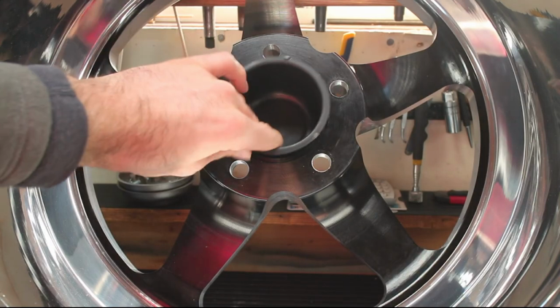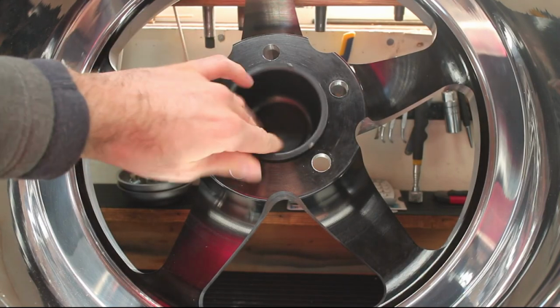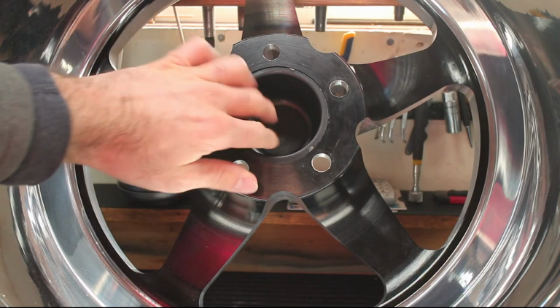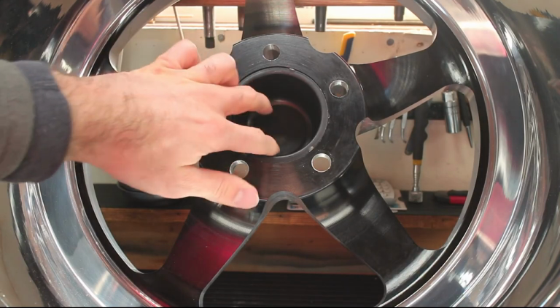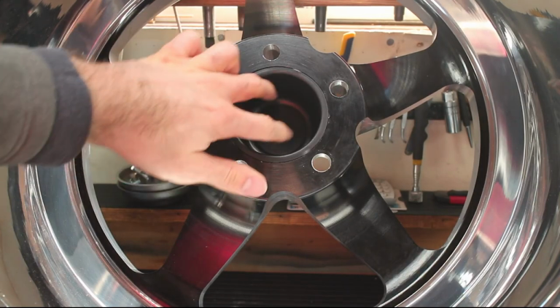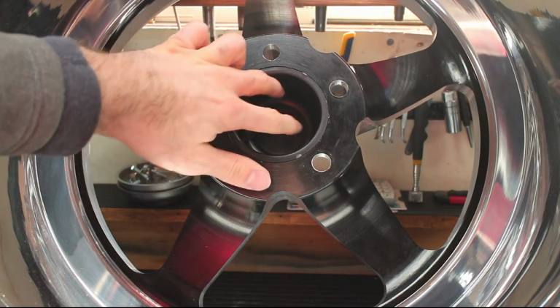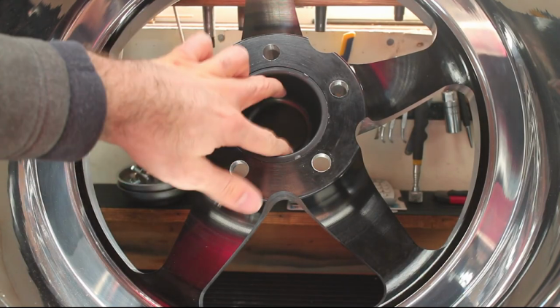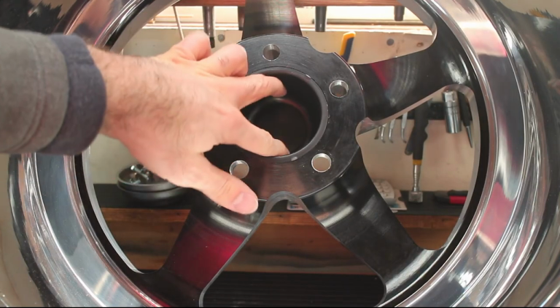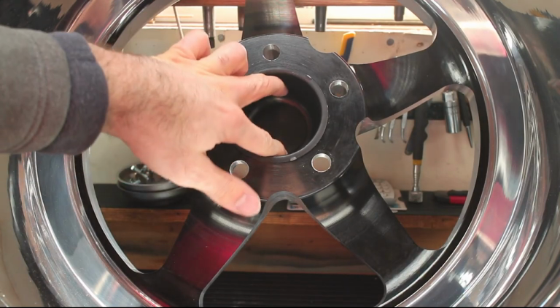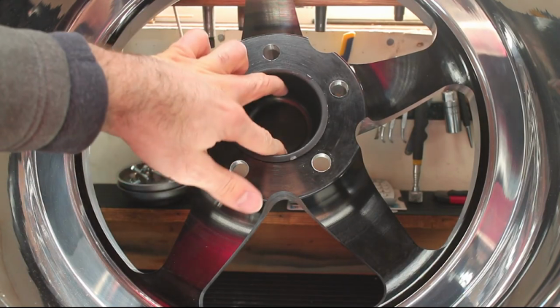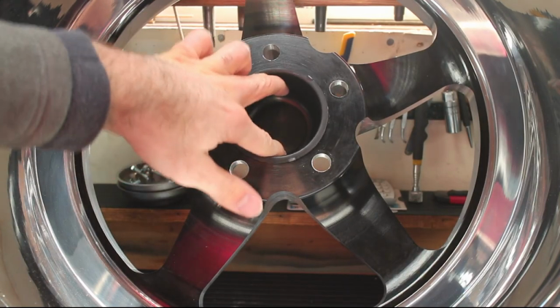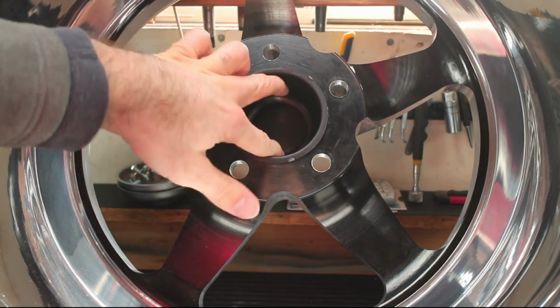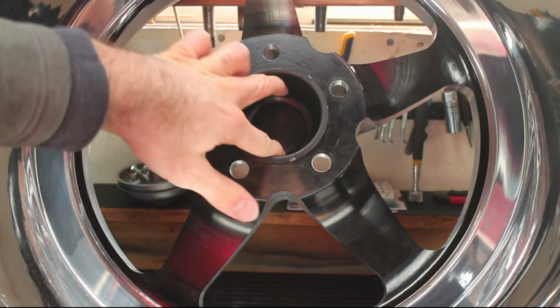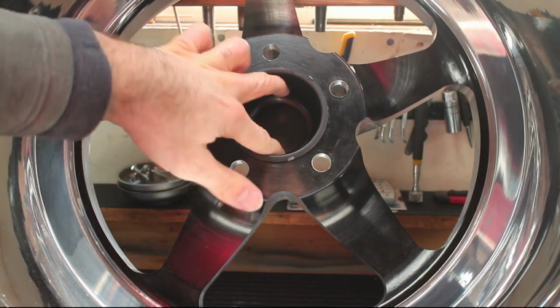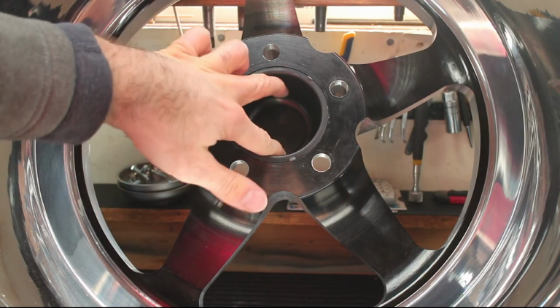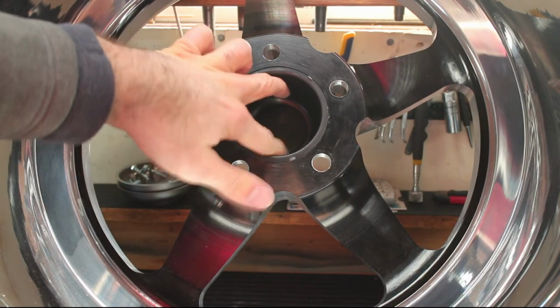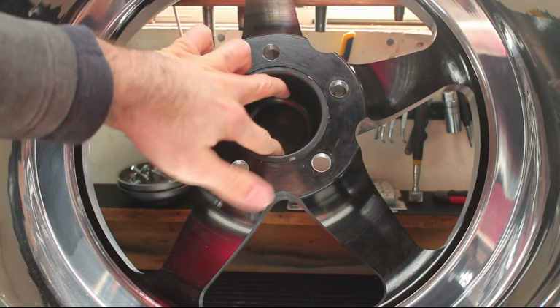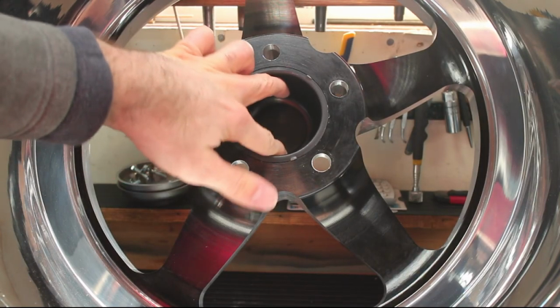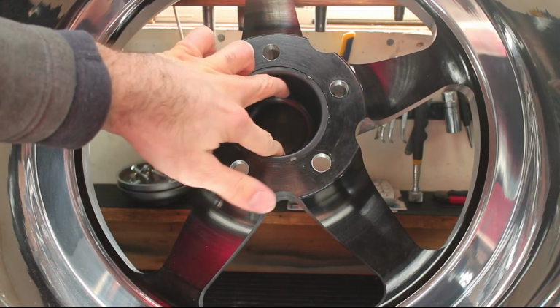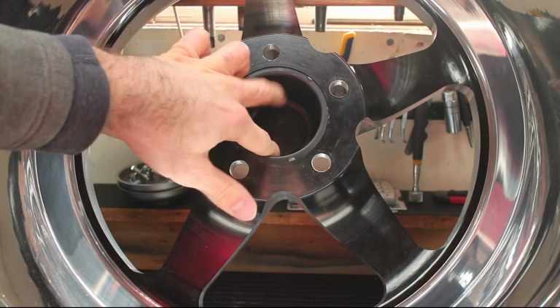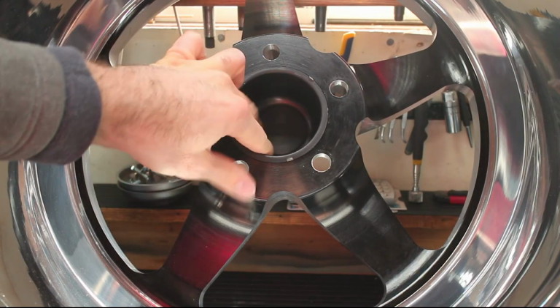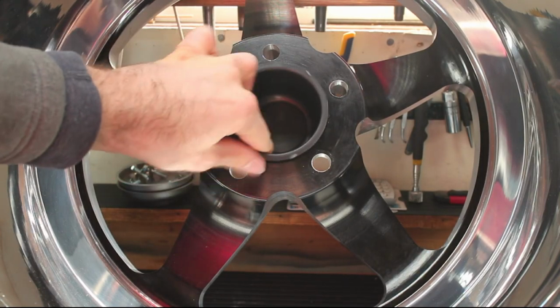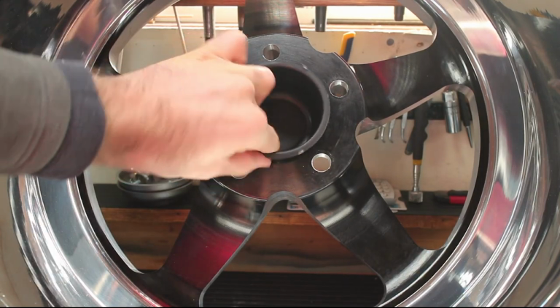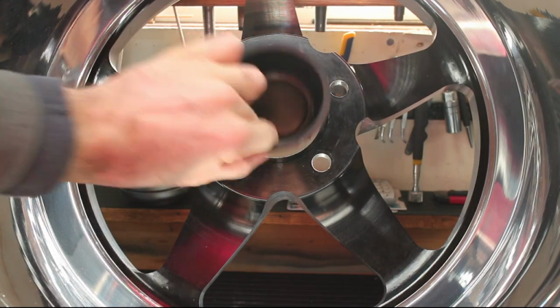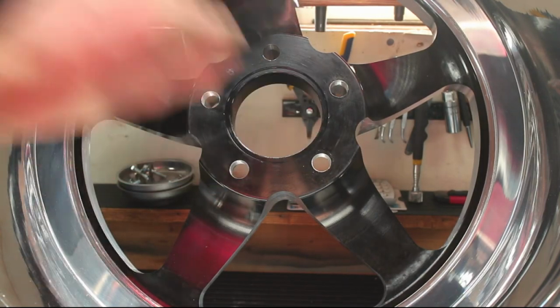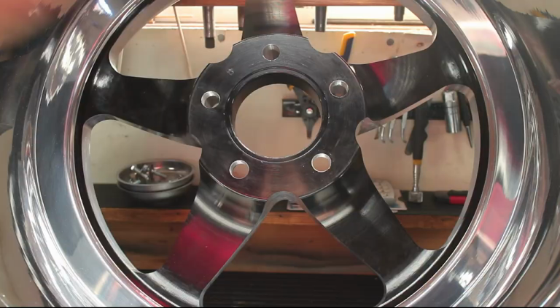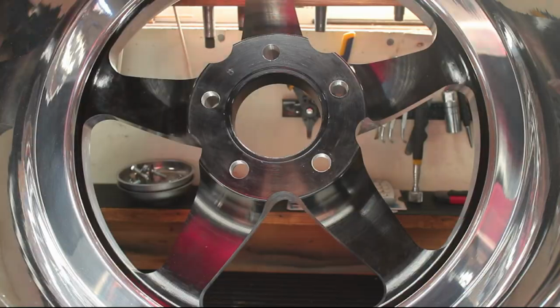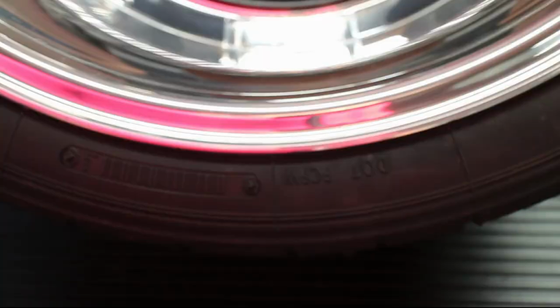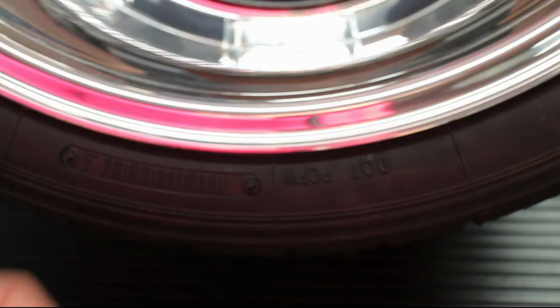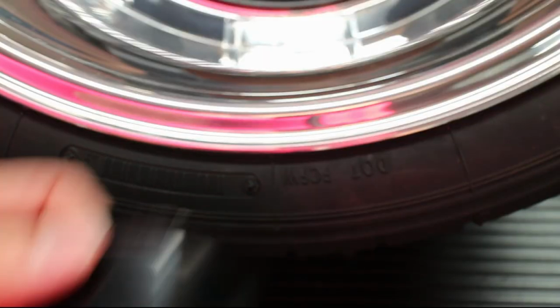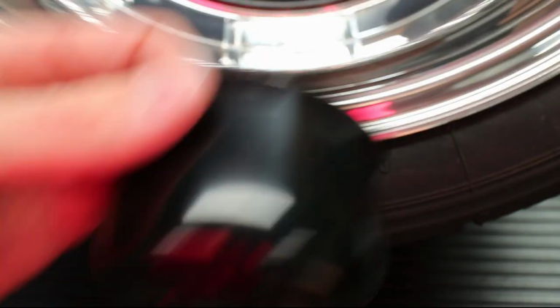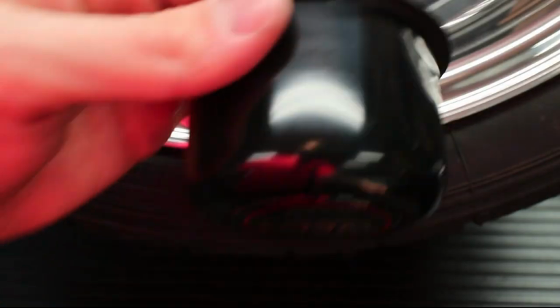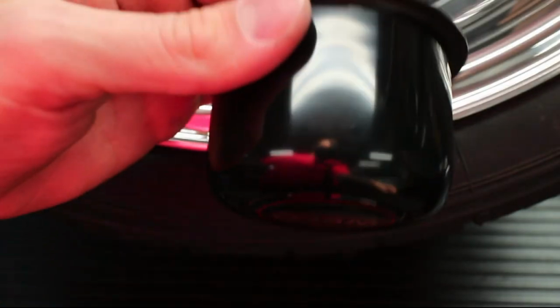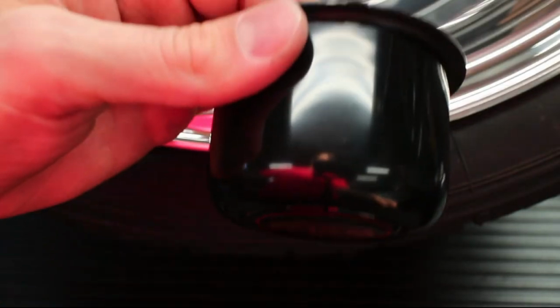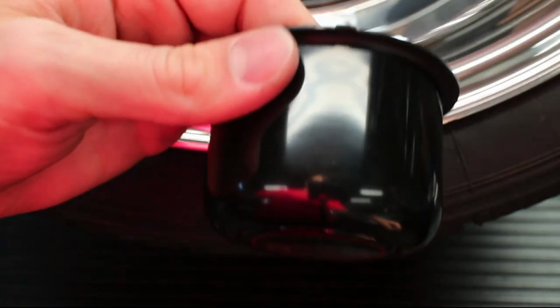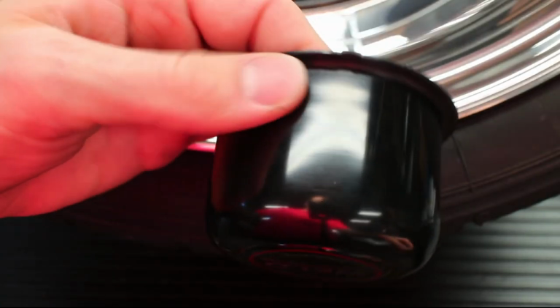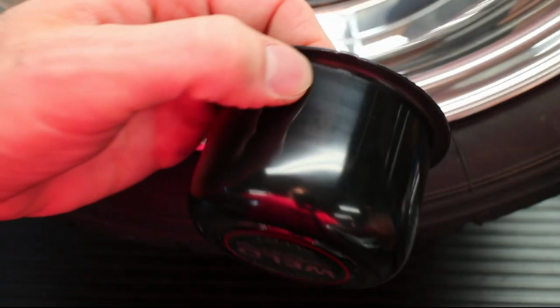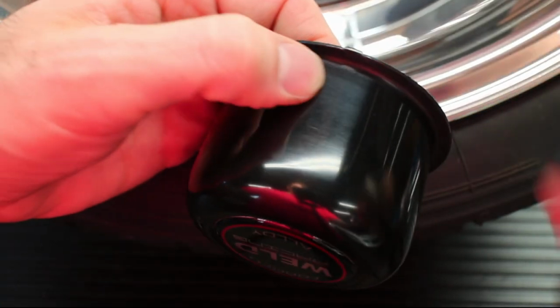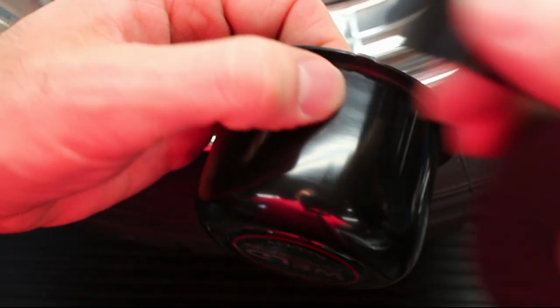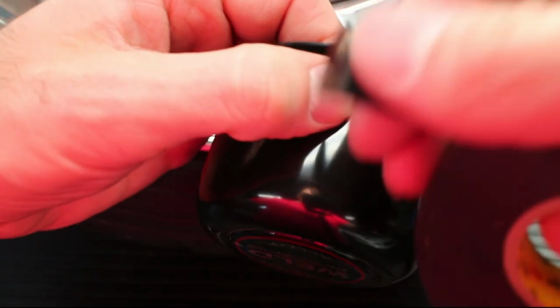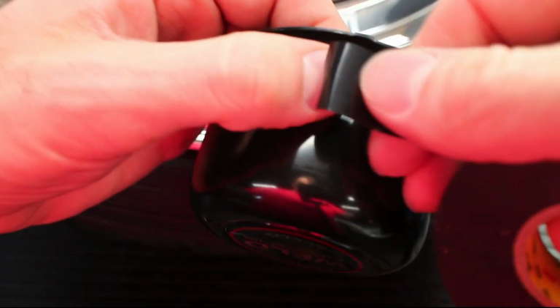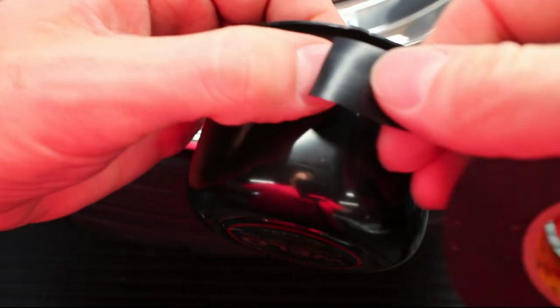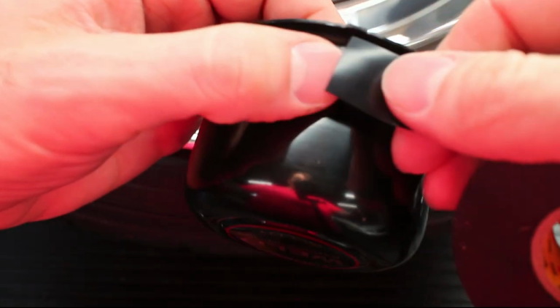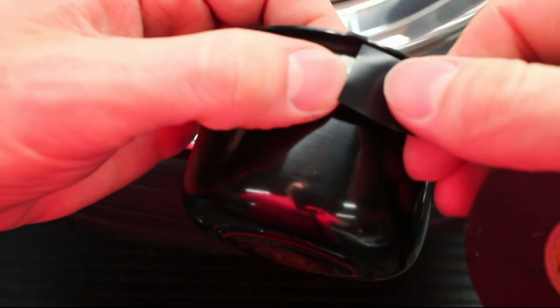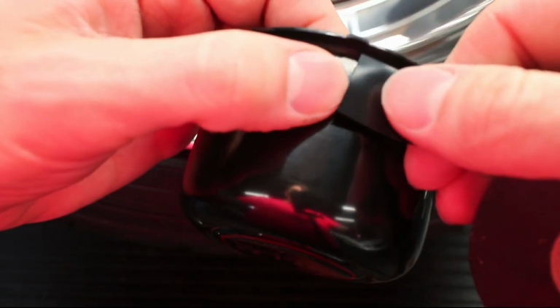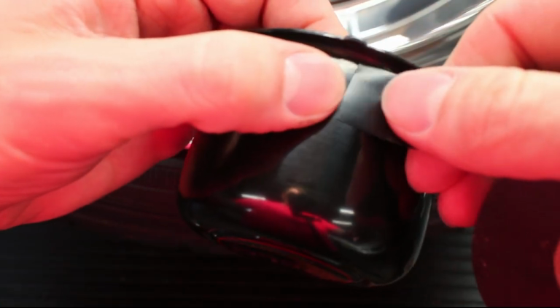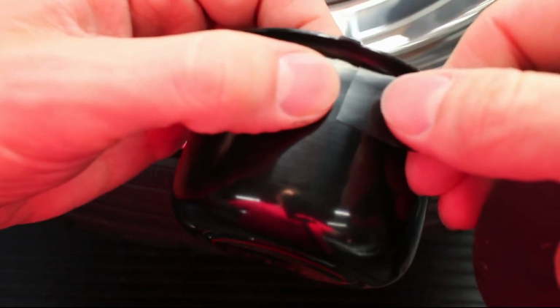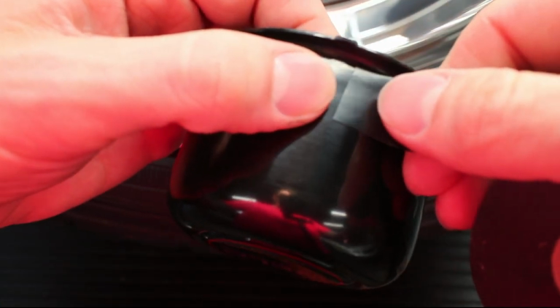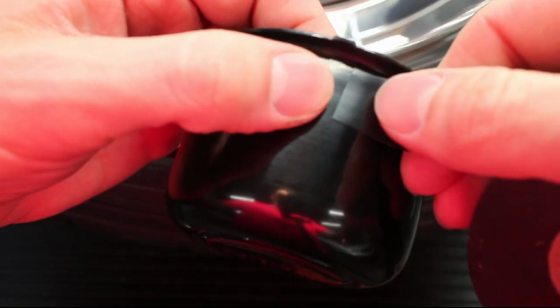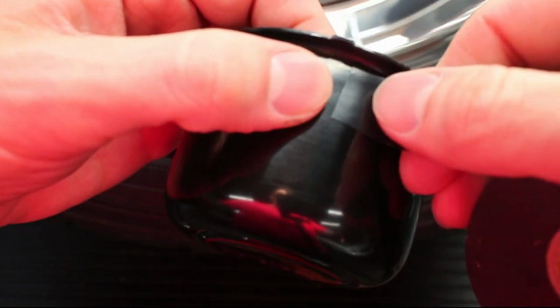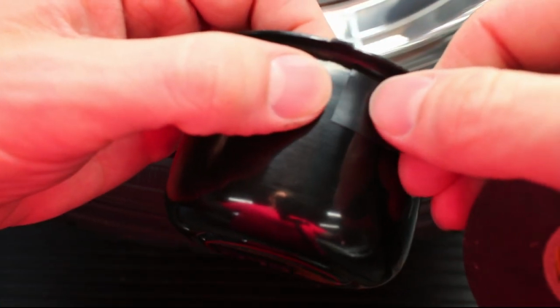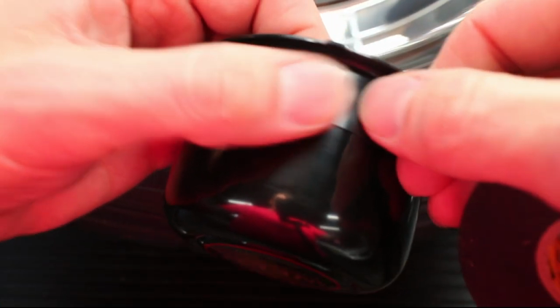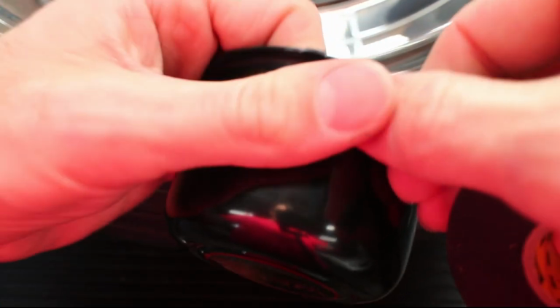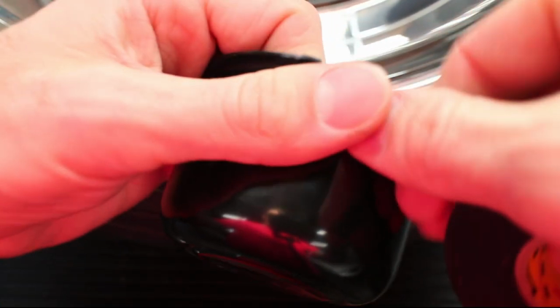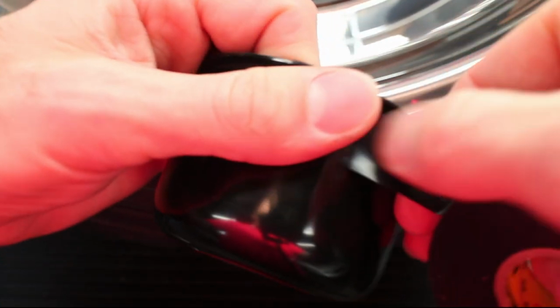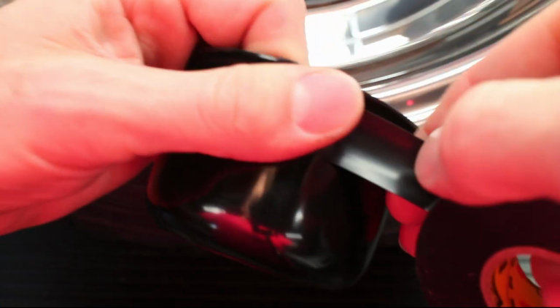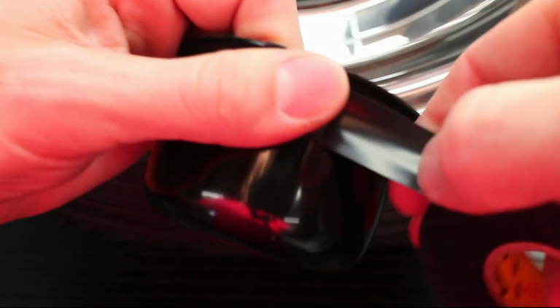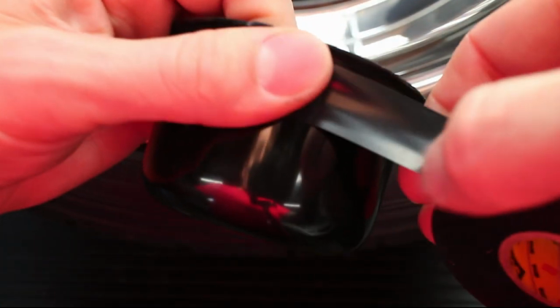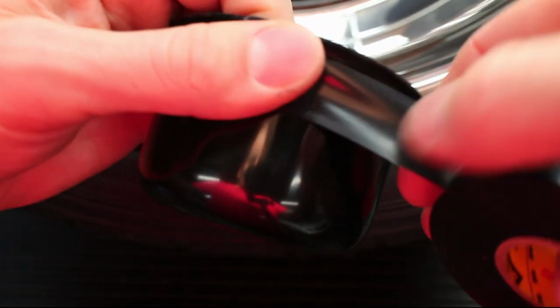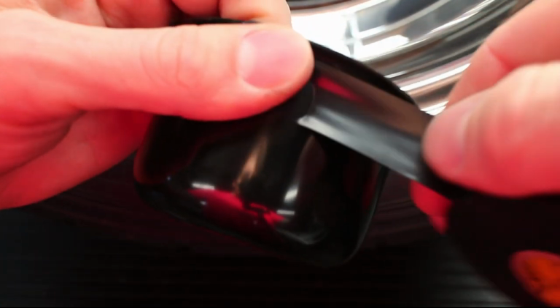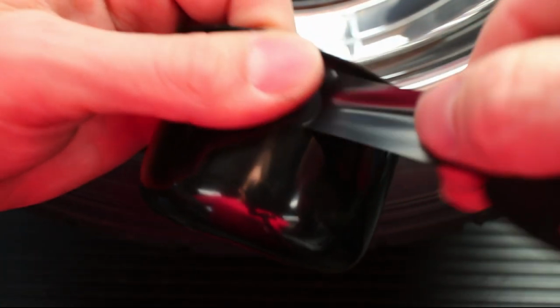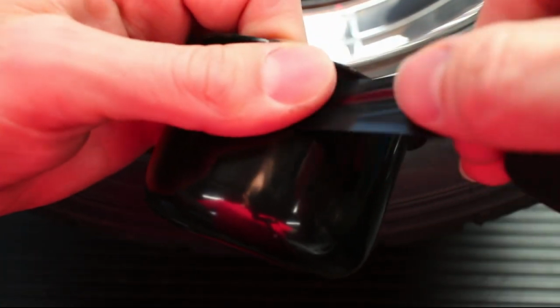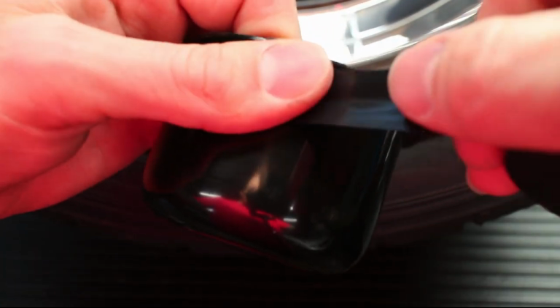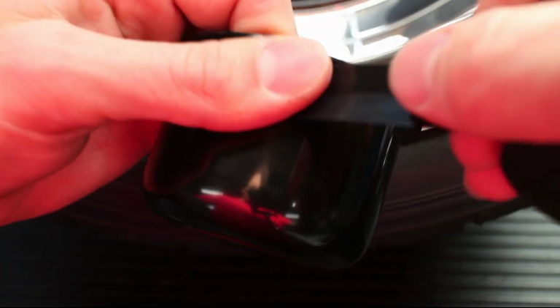The hubcaps are a bit loose and keep falling out when the wheel is removed. Some electrical tape fixes that issue.